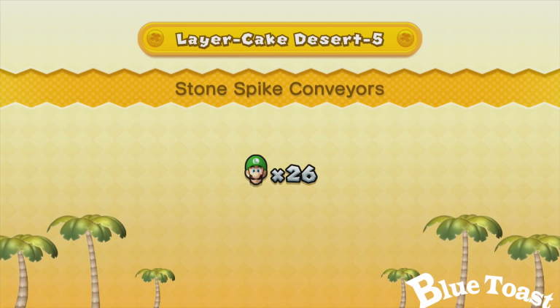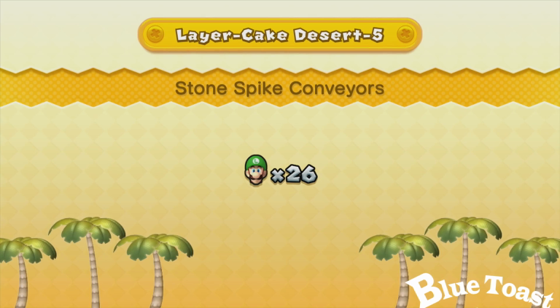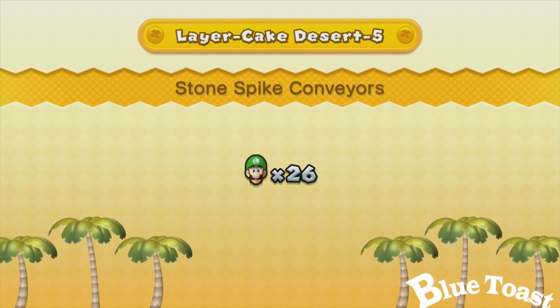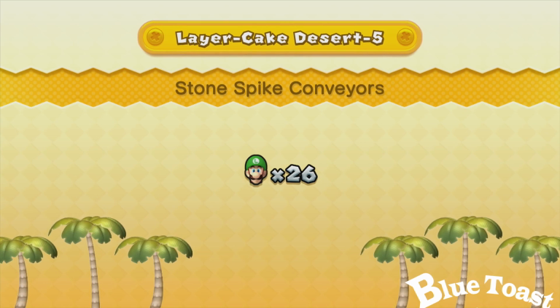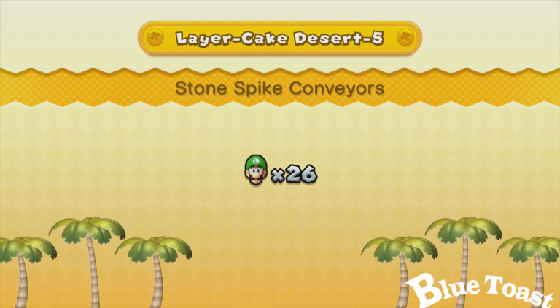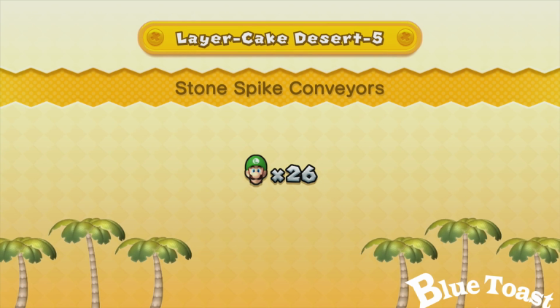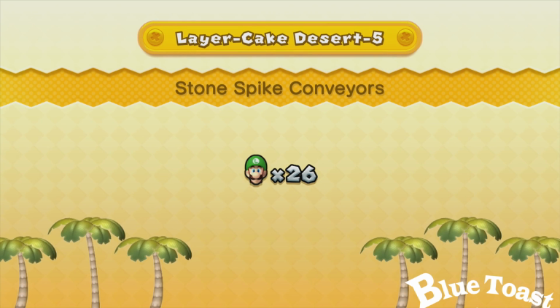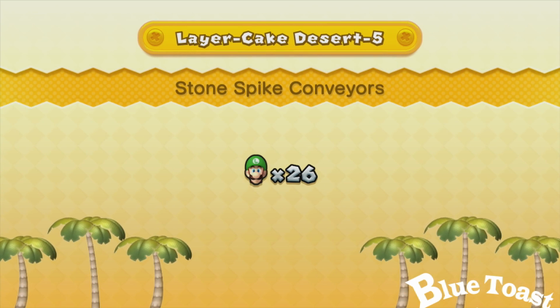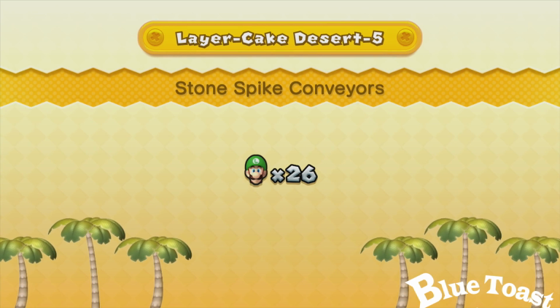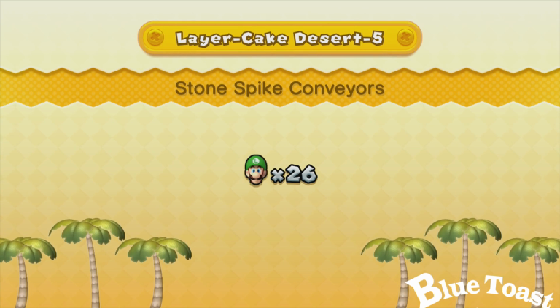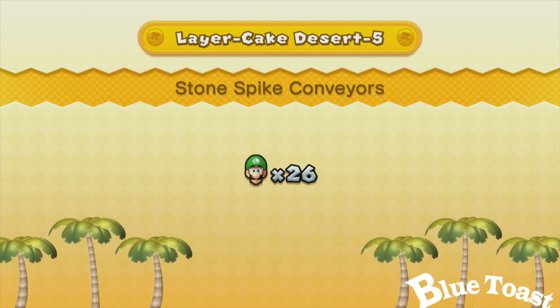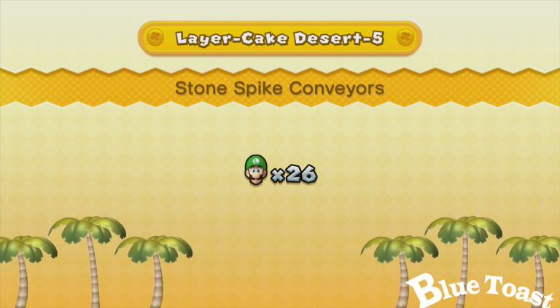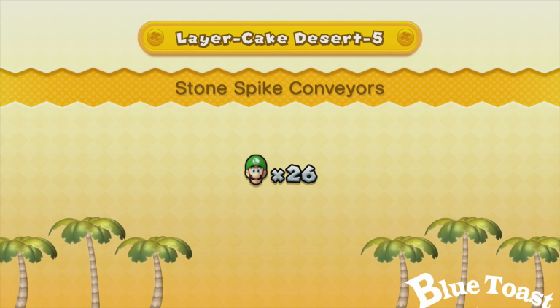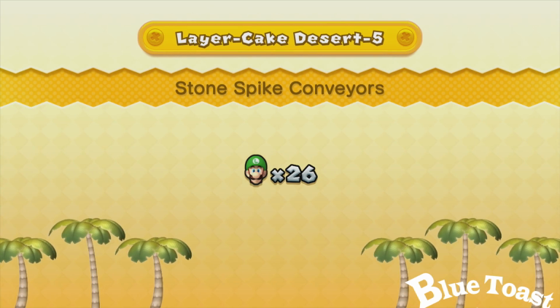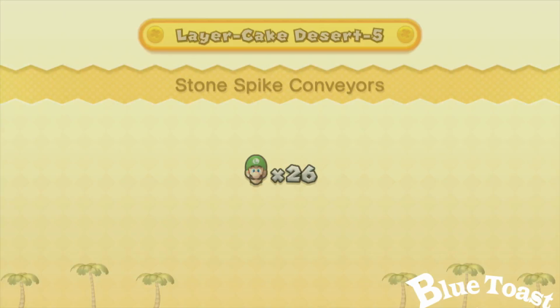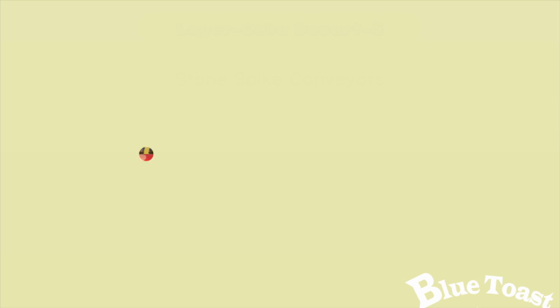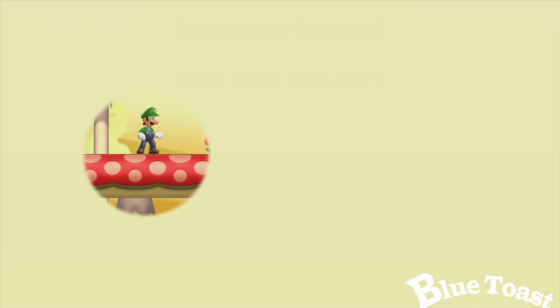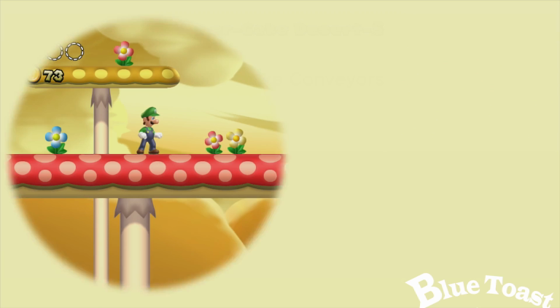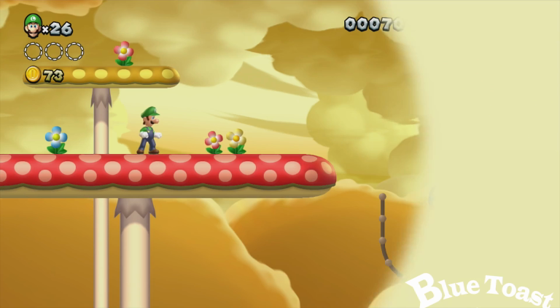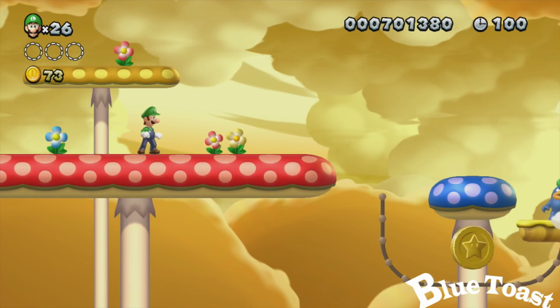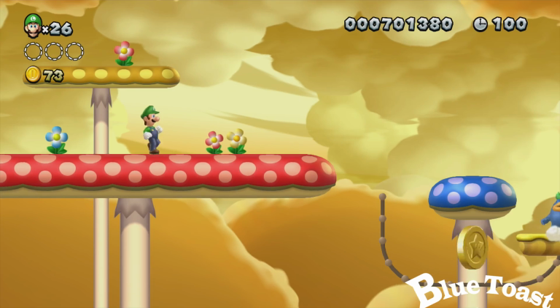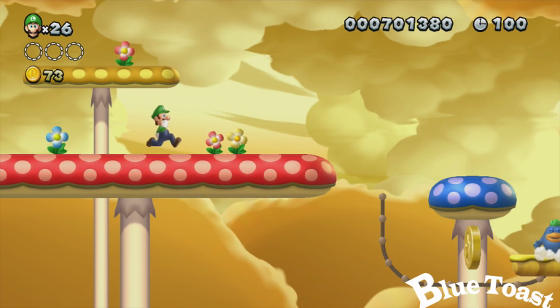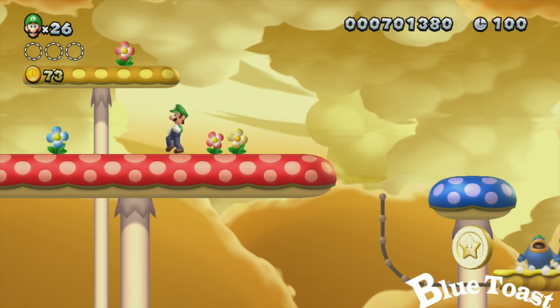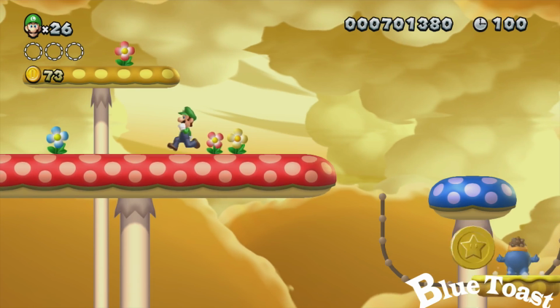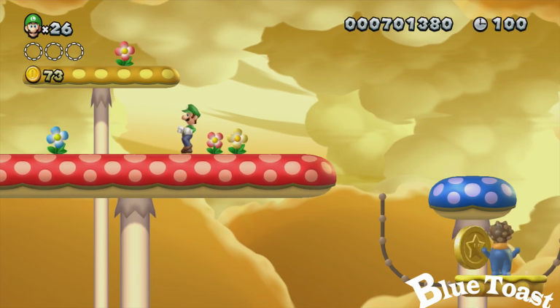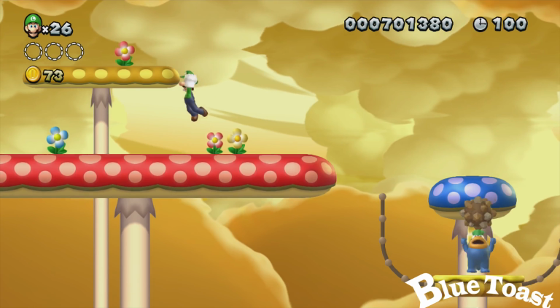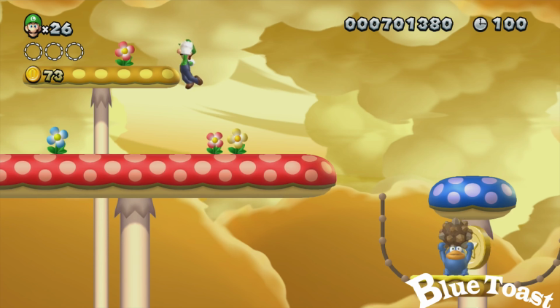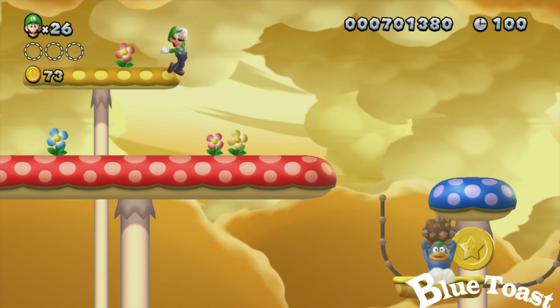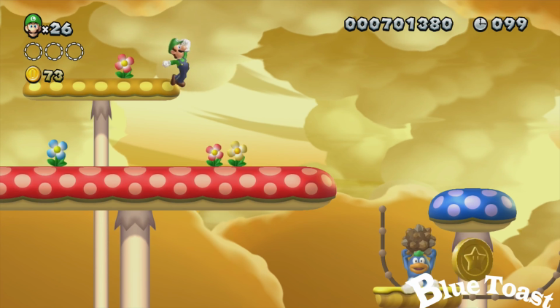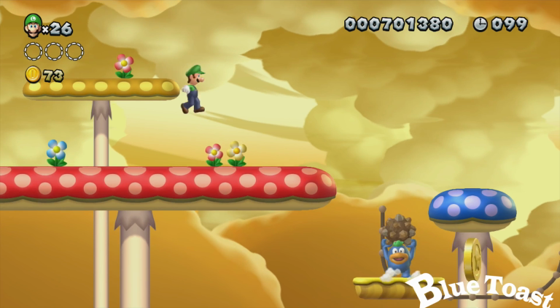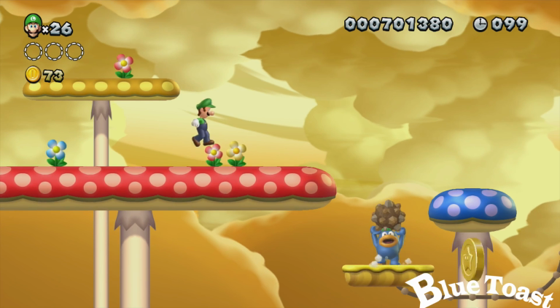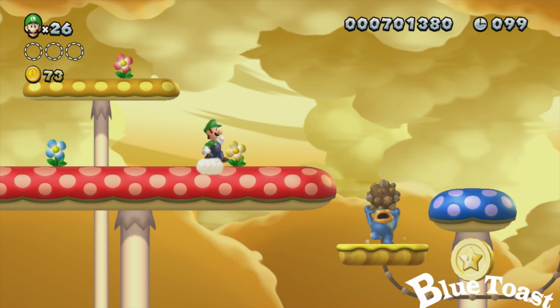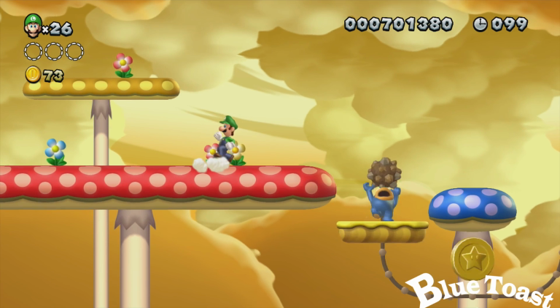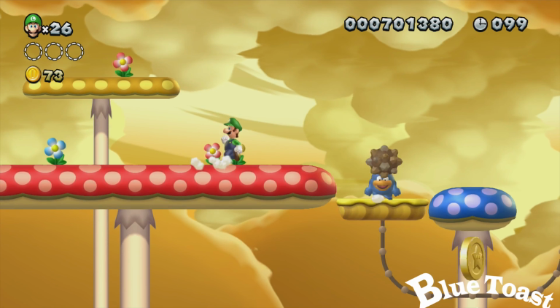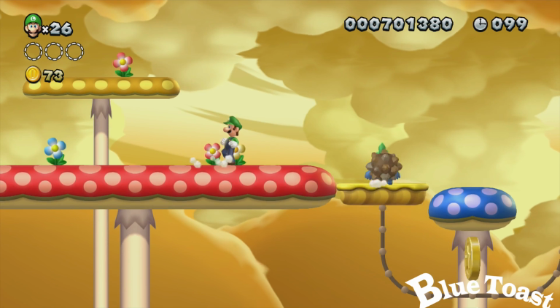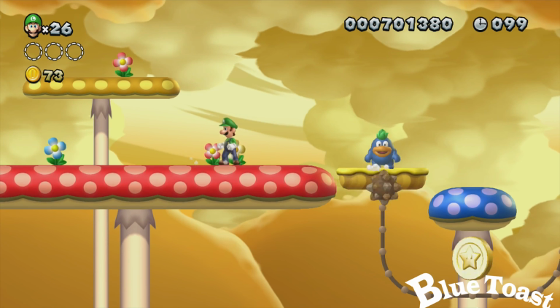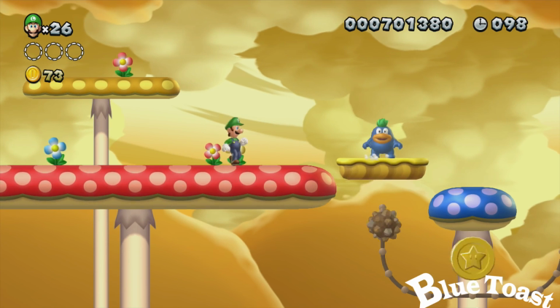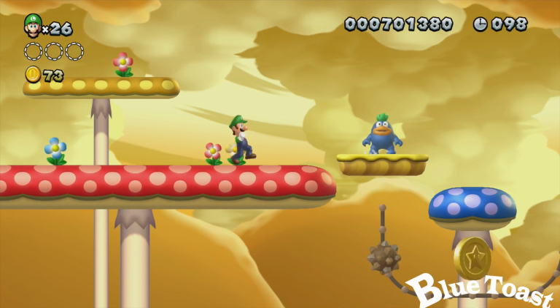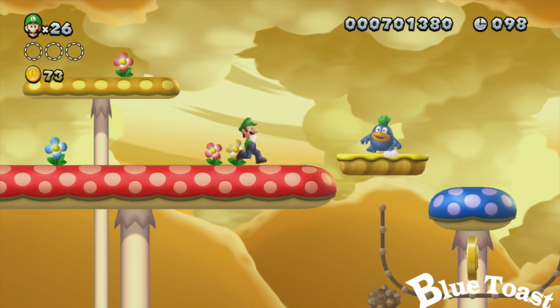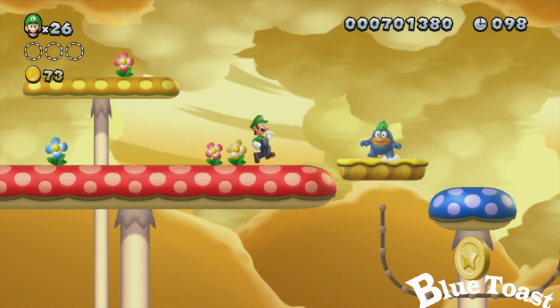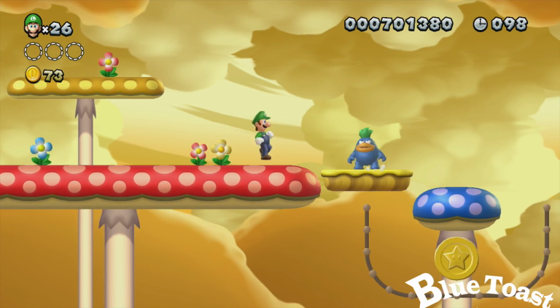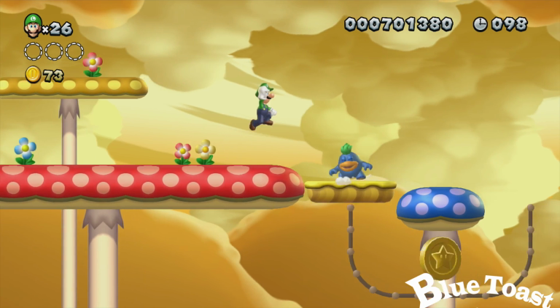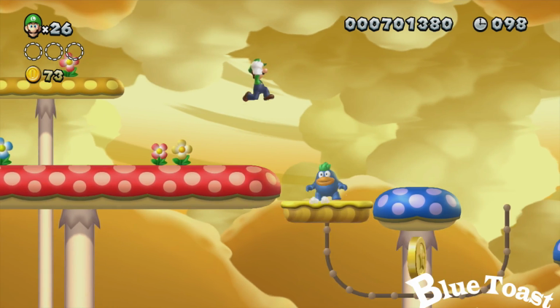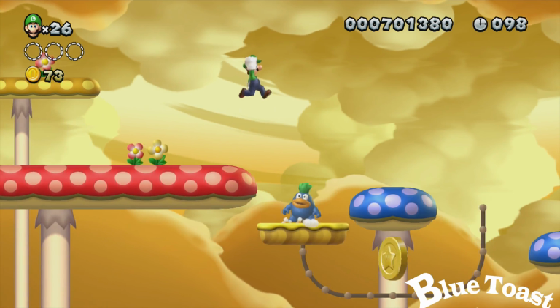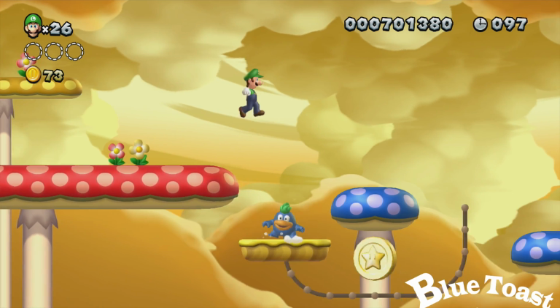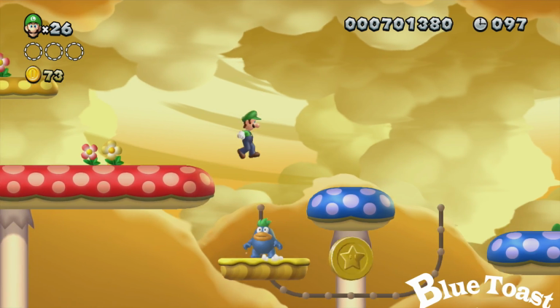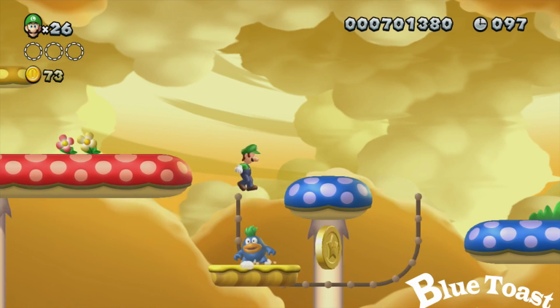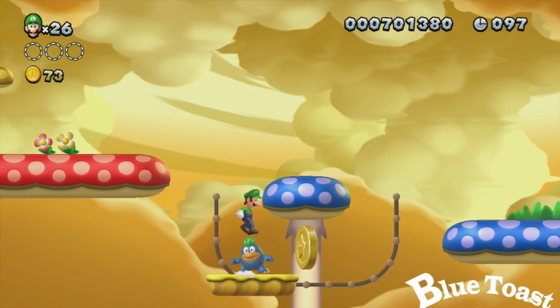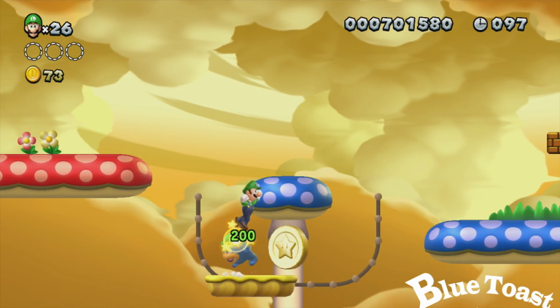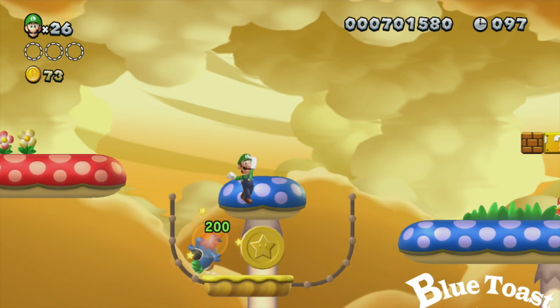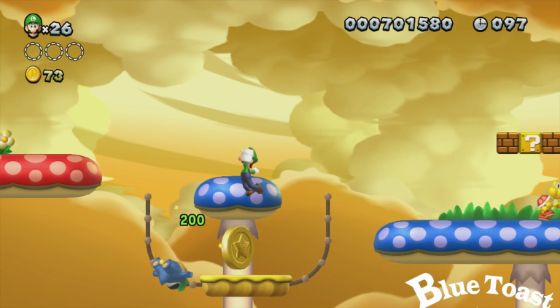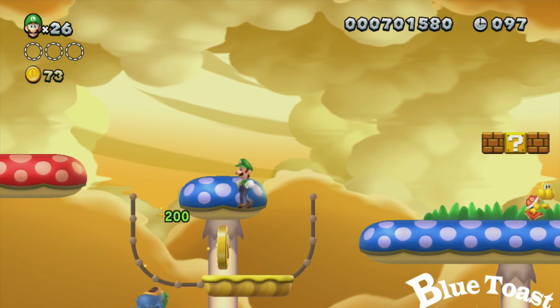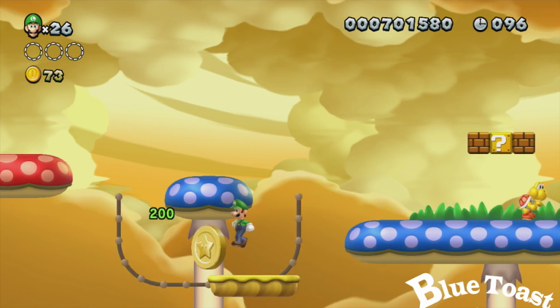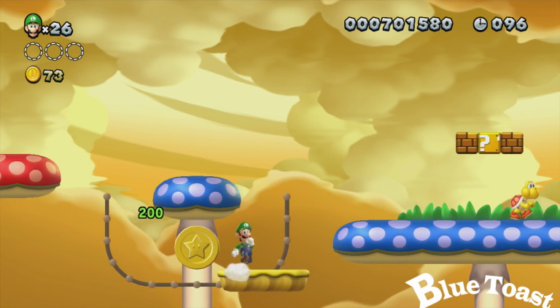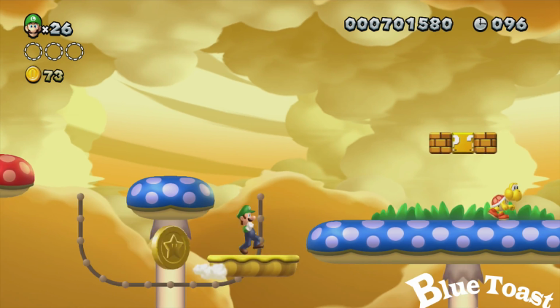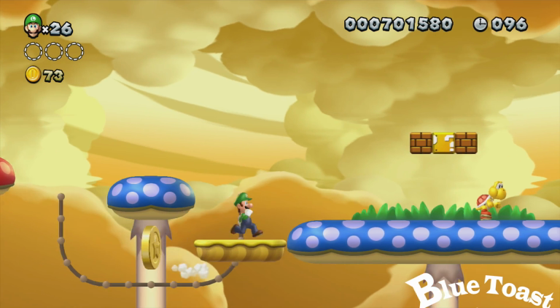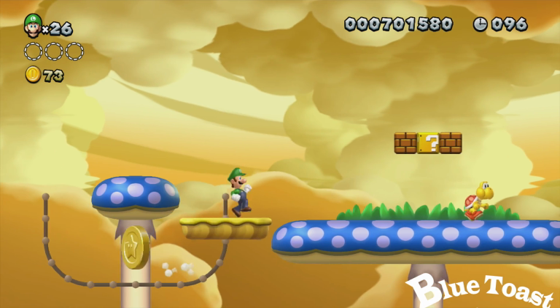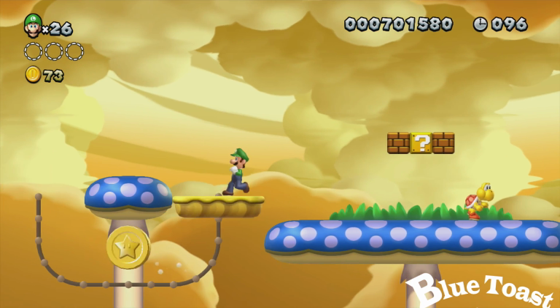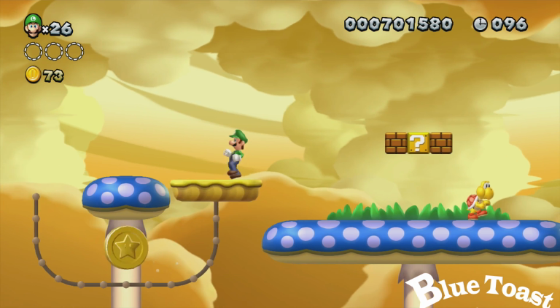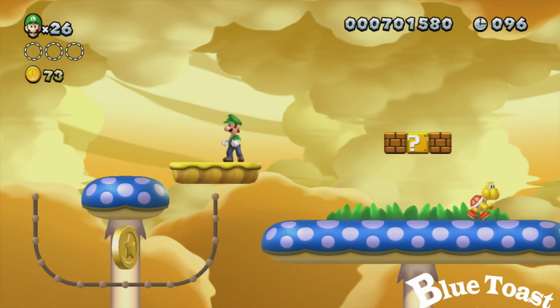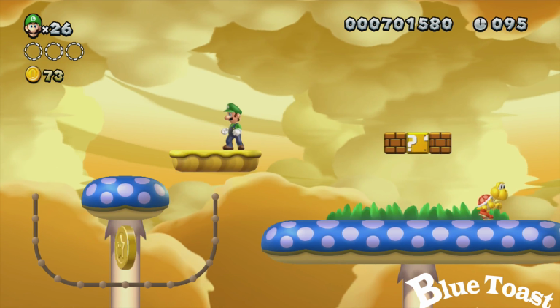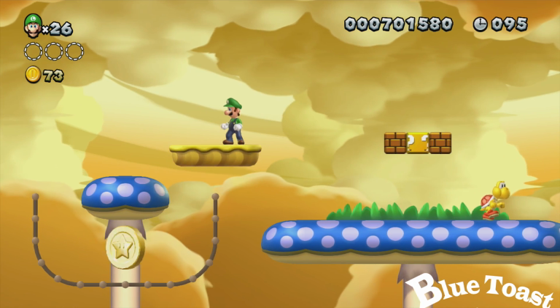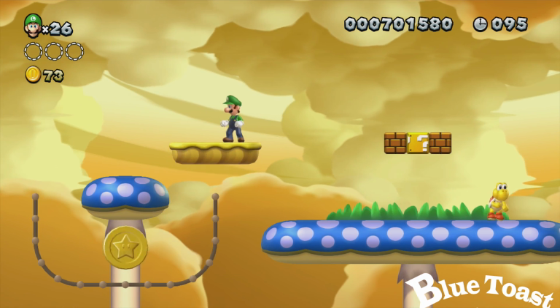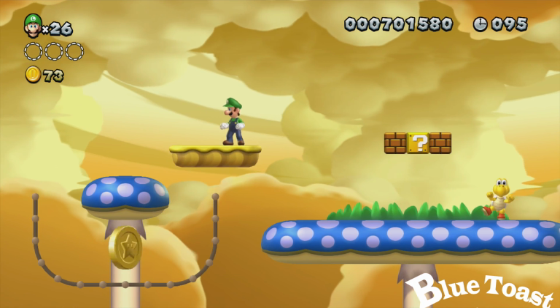The first star coin is at the beginning of the level. Go ahead and kill the enemy, do not get hit by that rock spike boulder thing, and collect a coin.